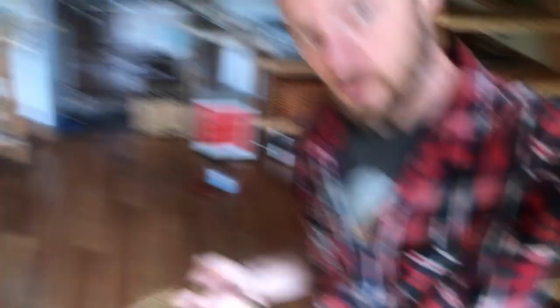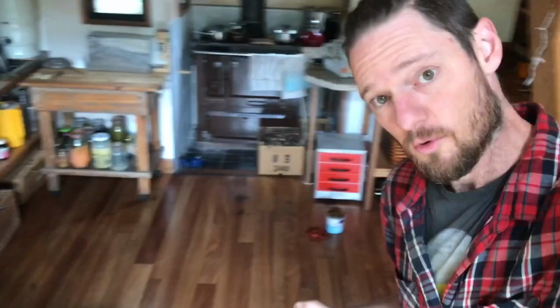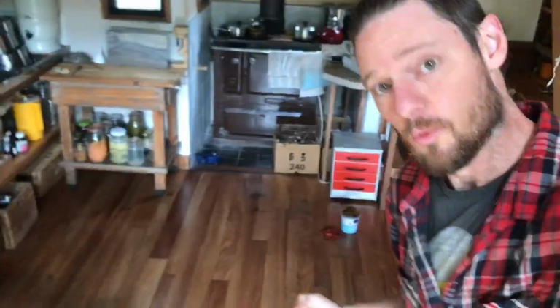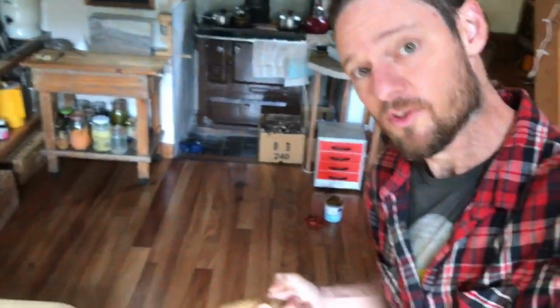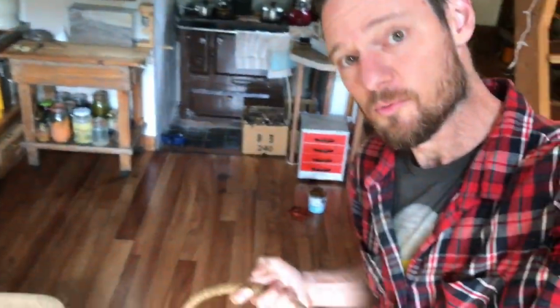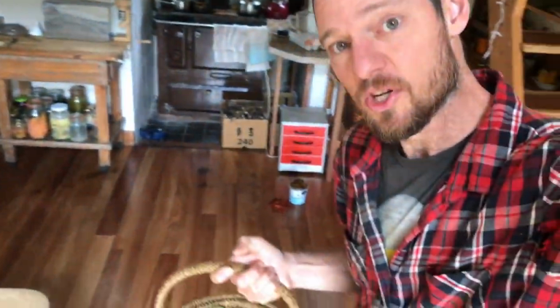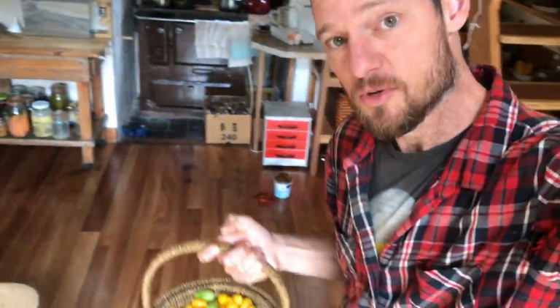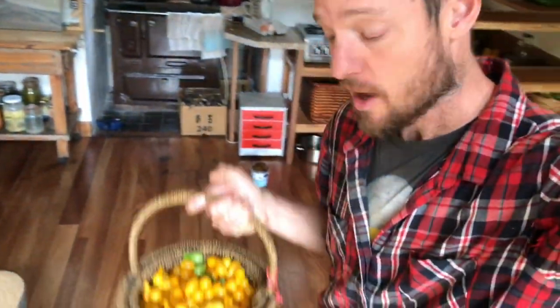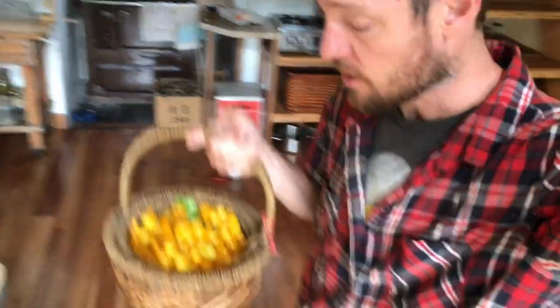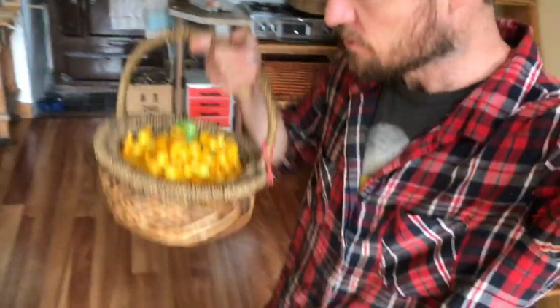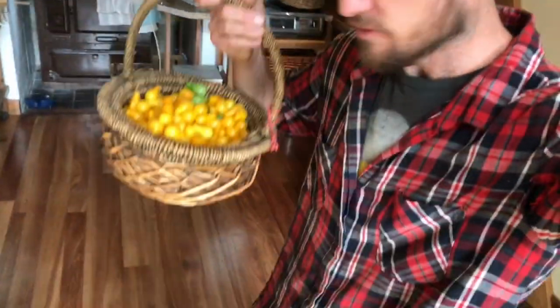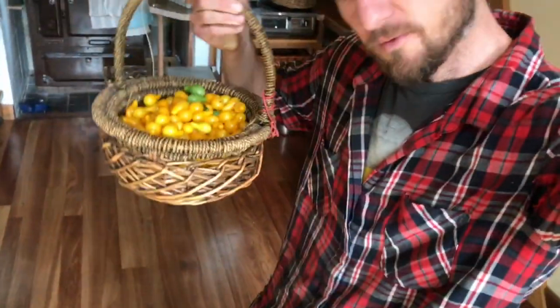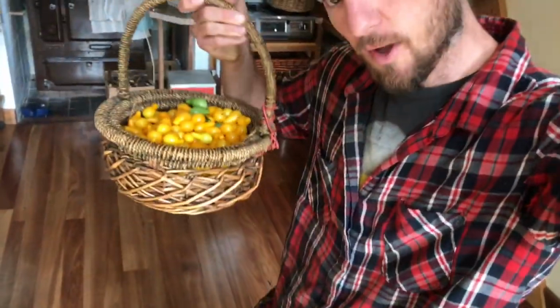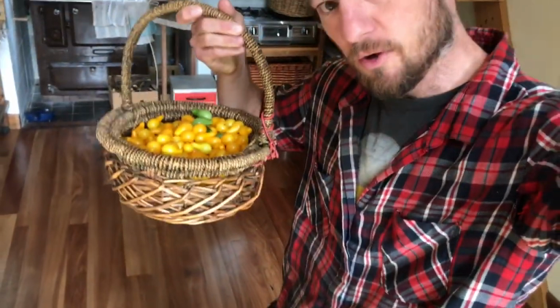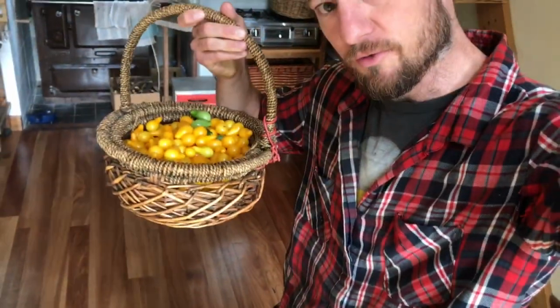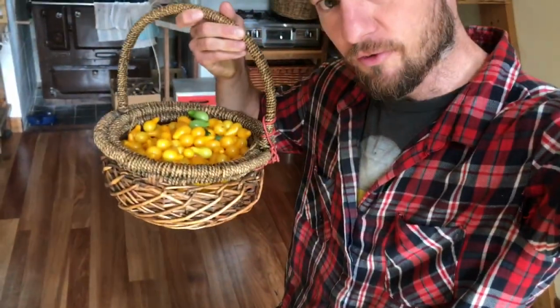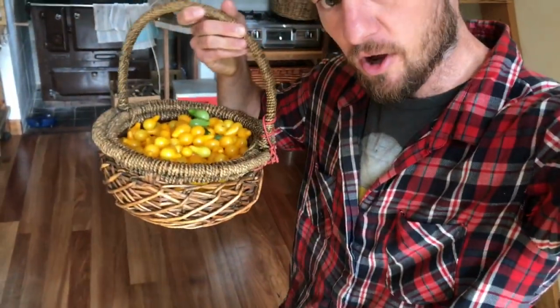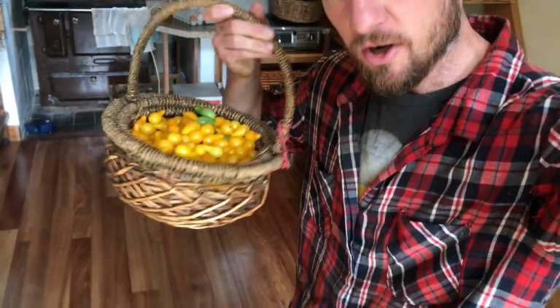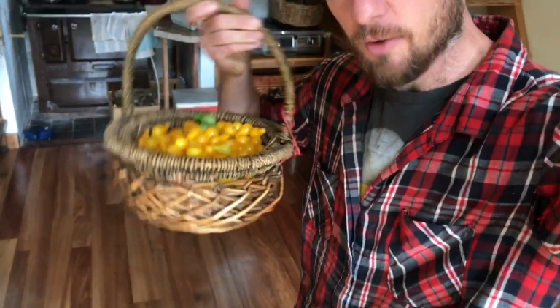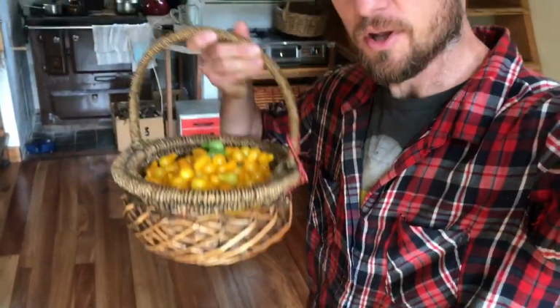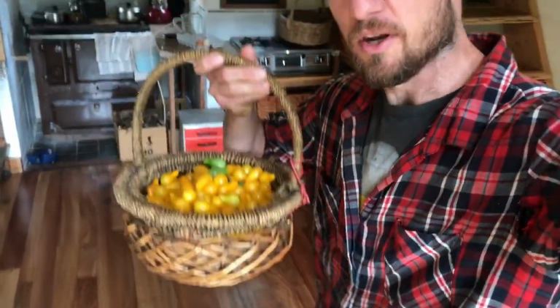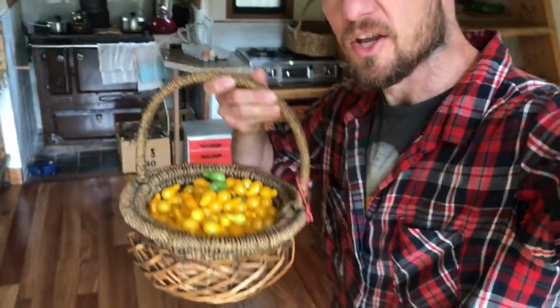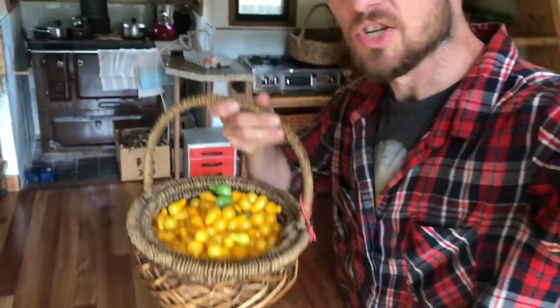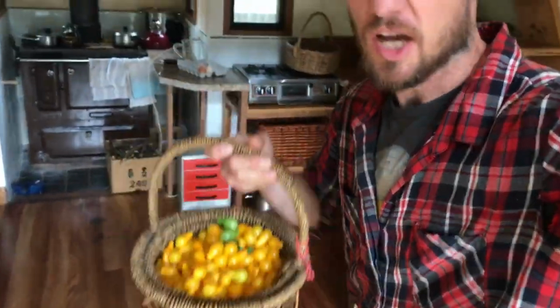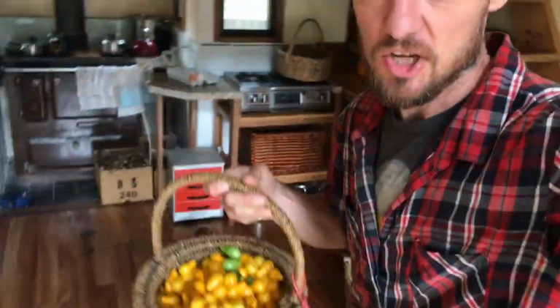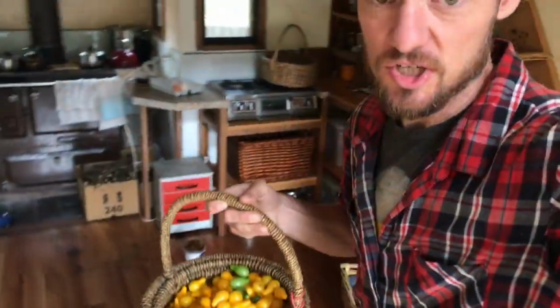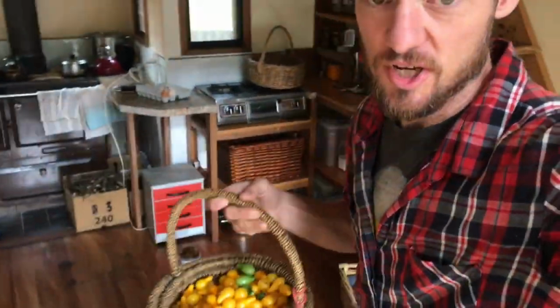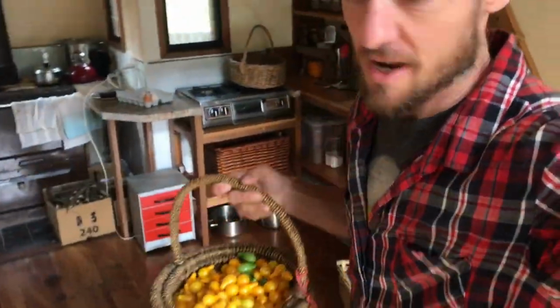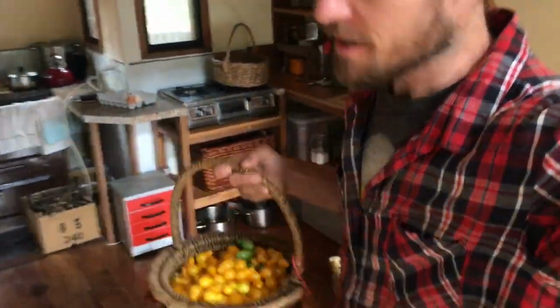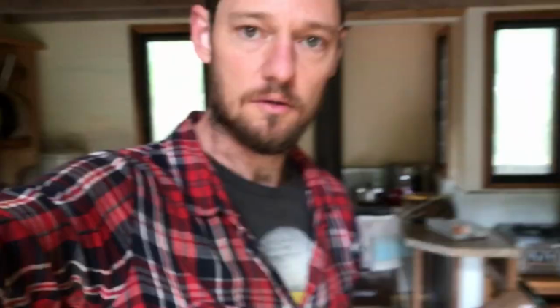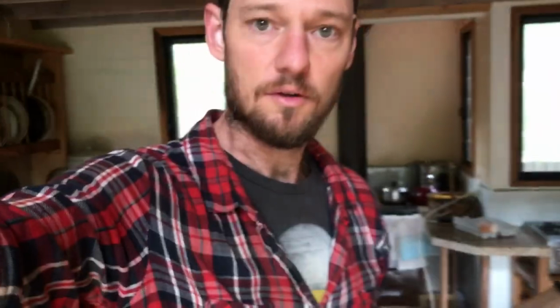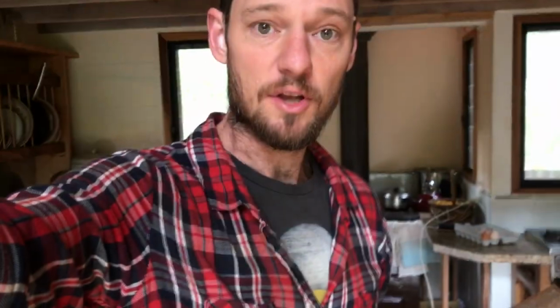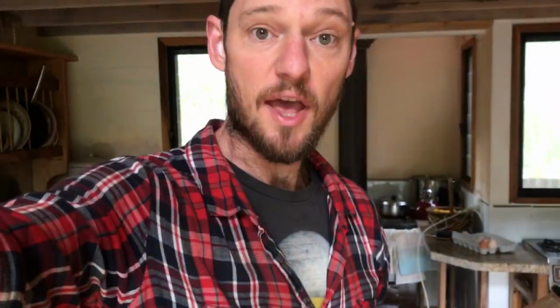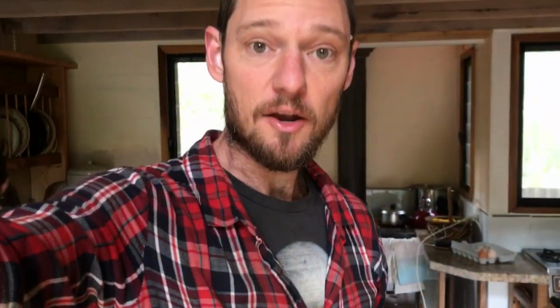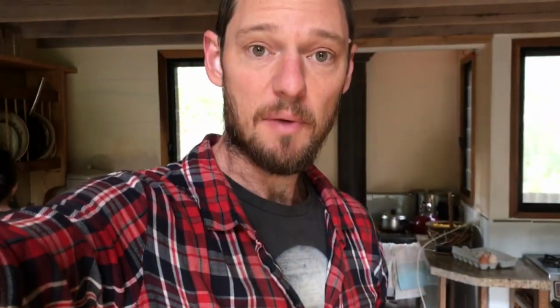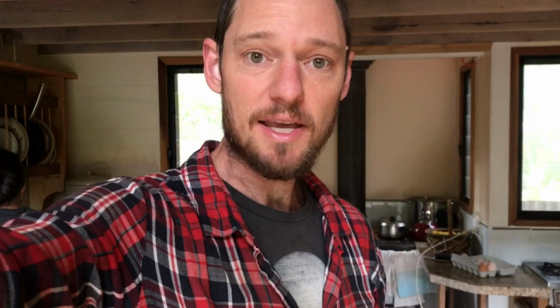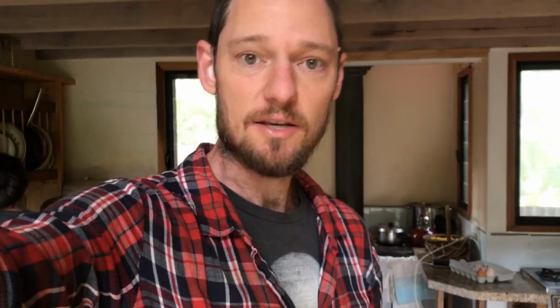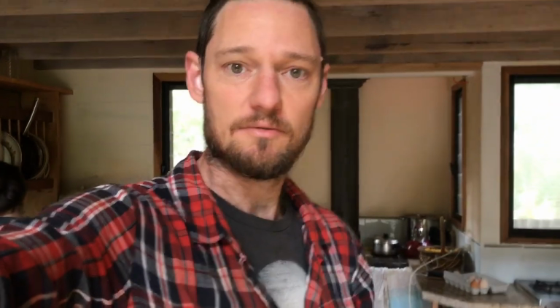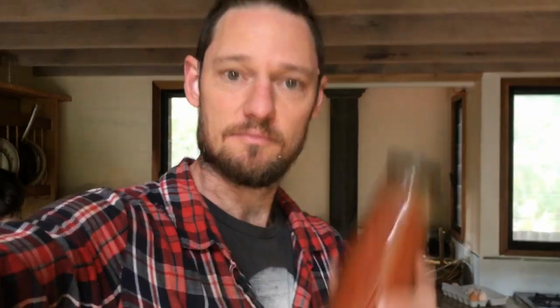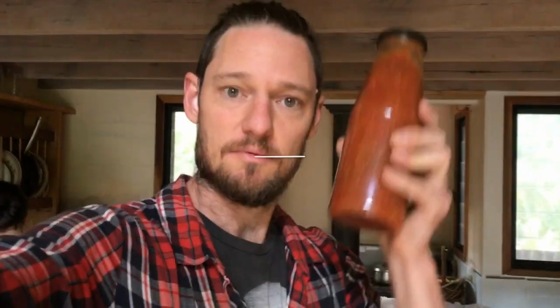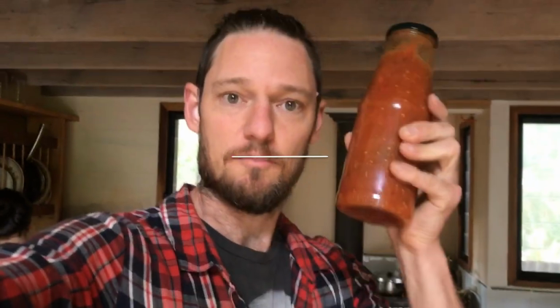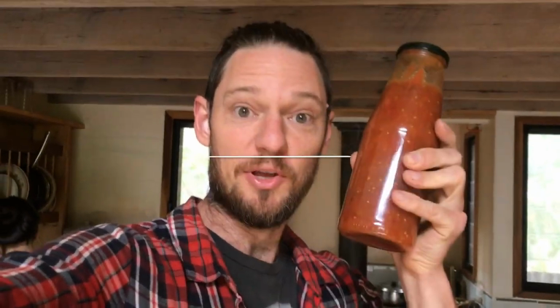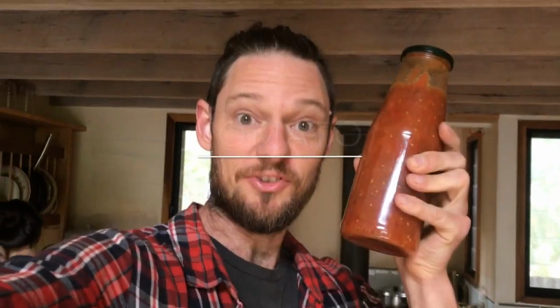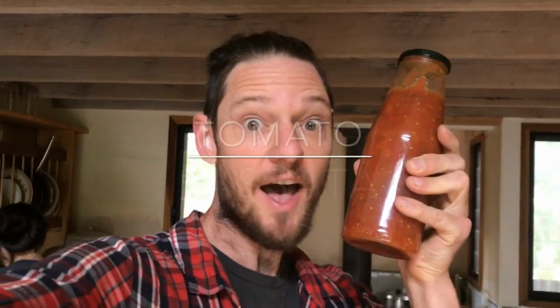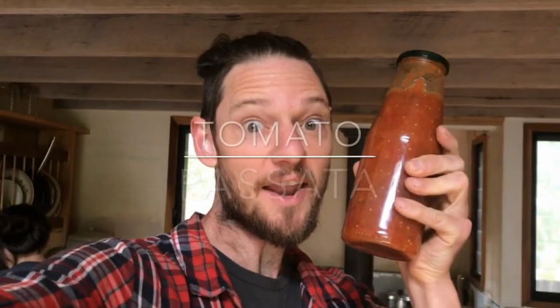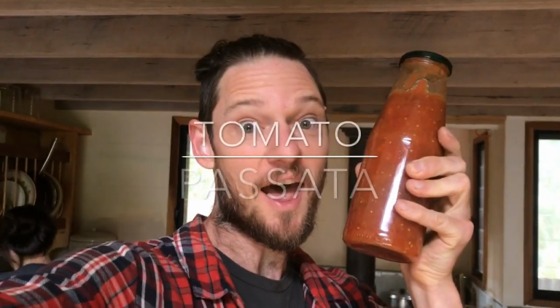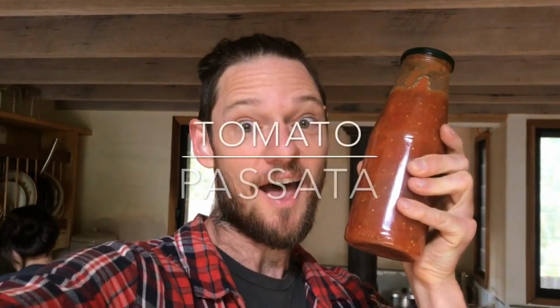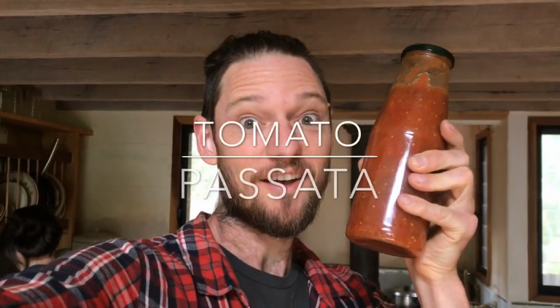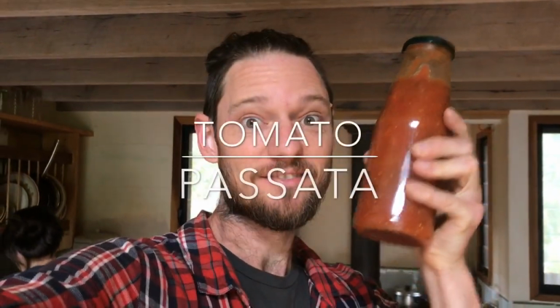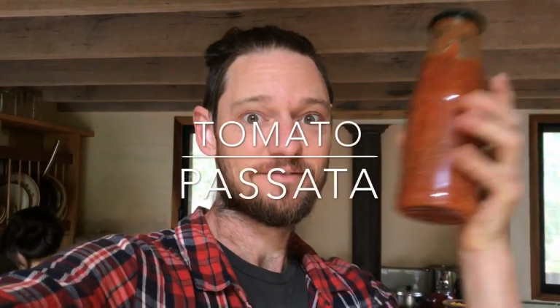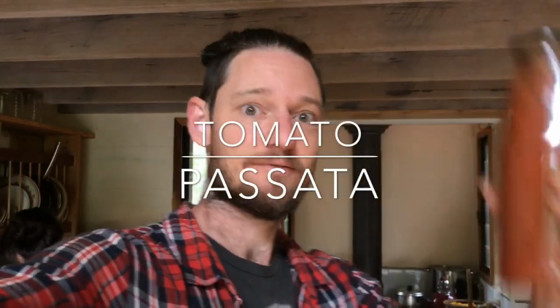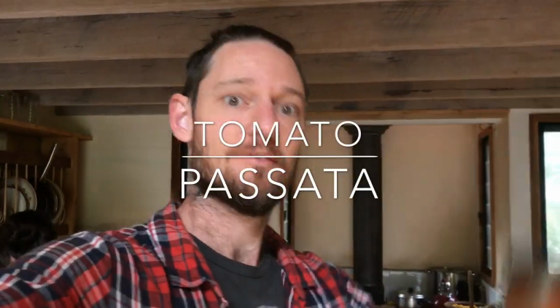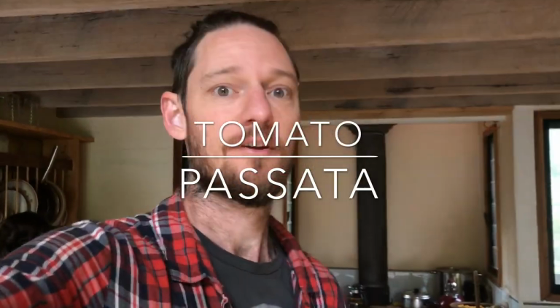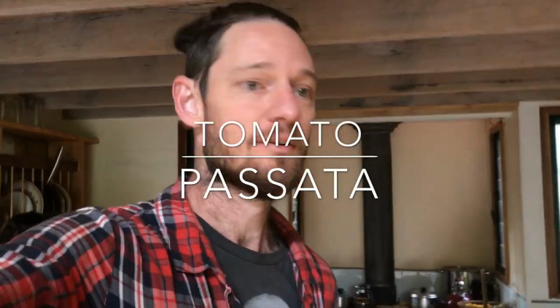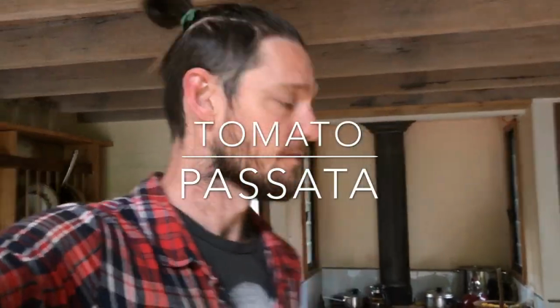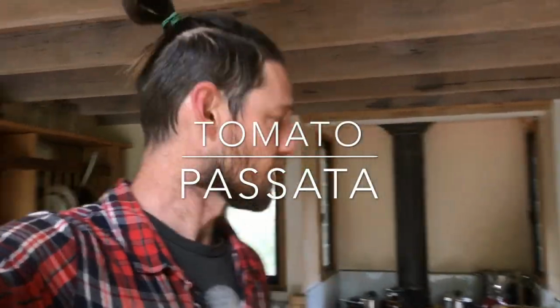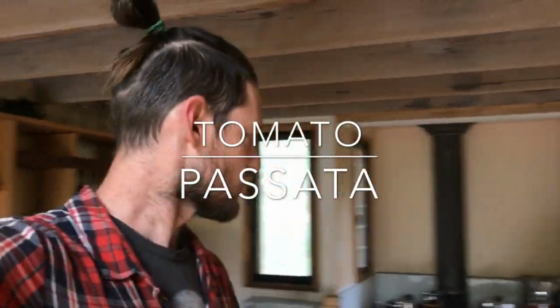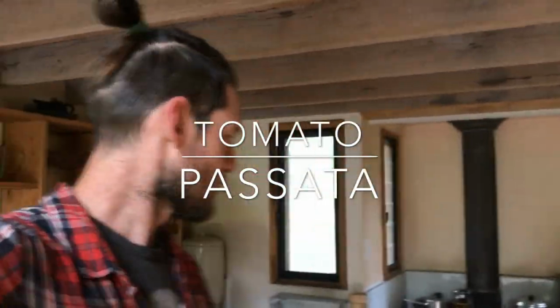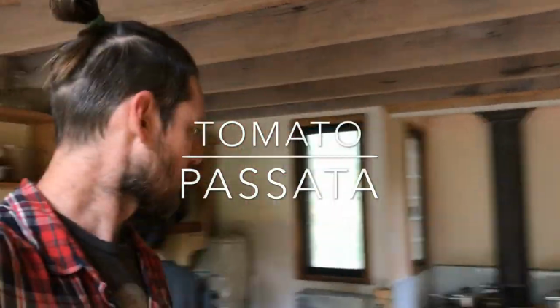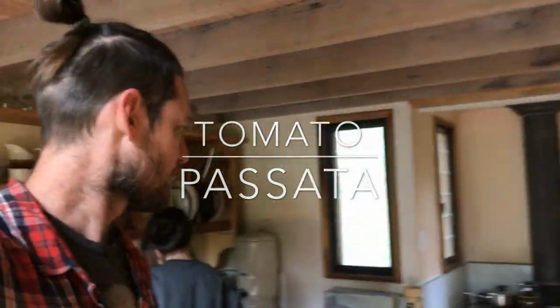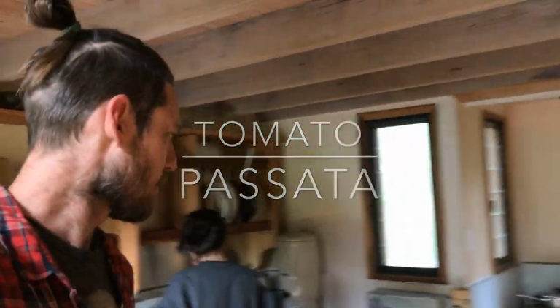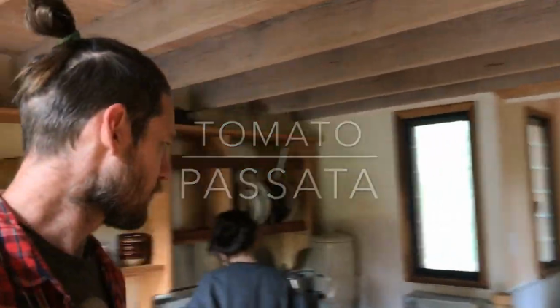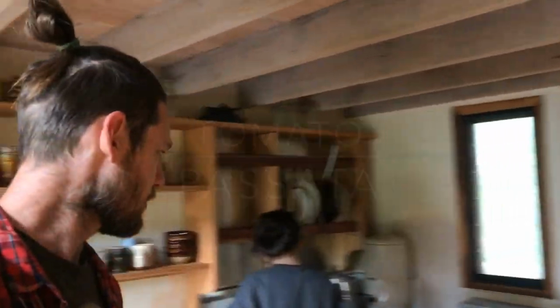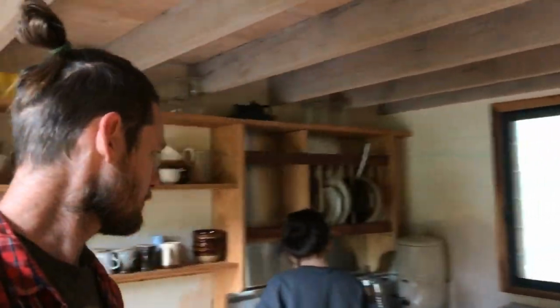With this many tomatoes coming off the vine, I'm getting an education today in how to make passata. Alright, show me how it's done, Brynn.